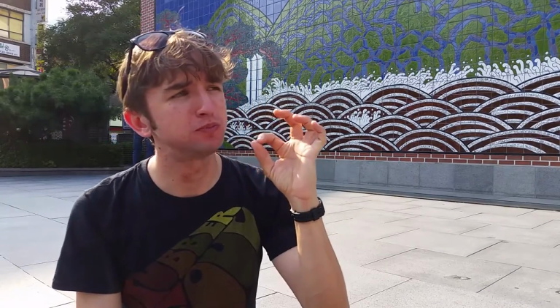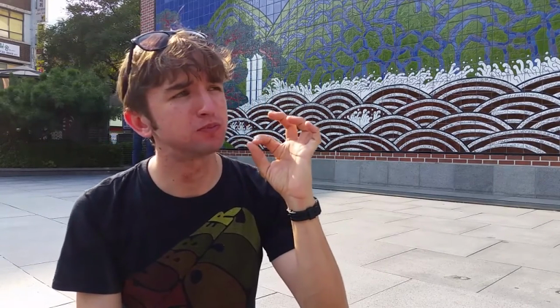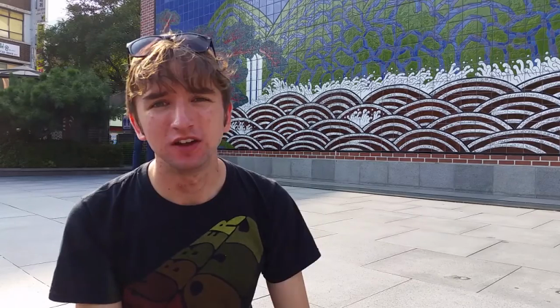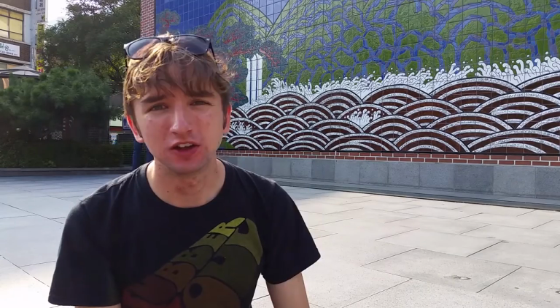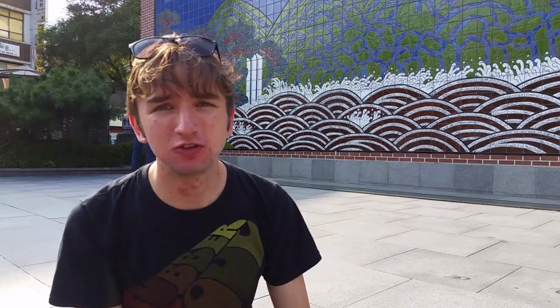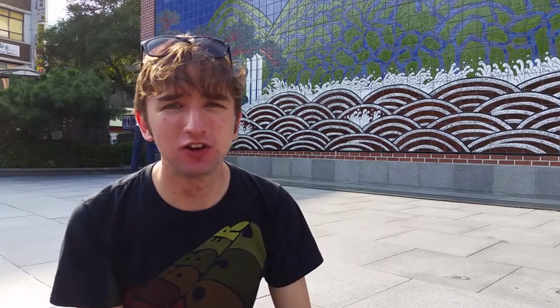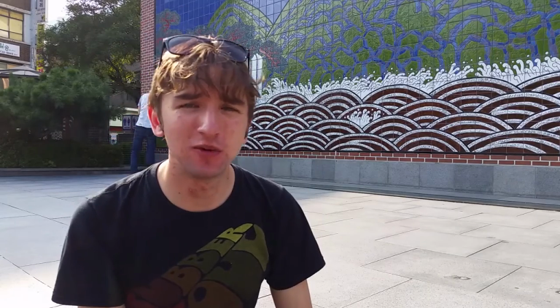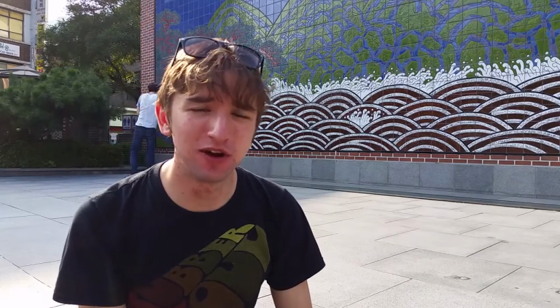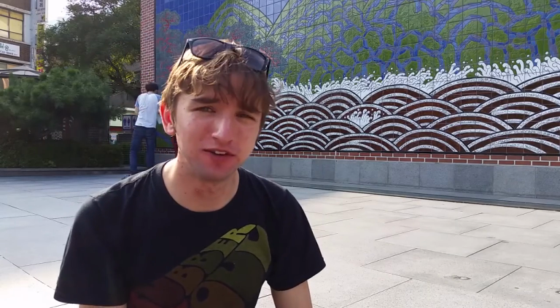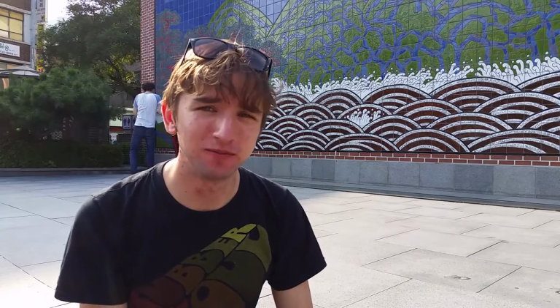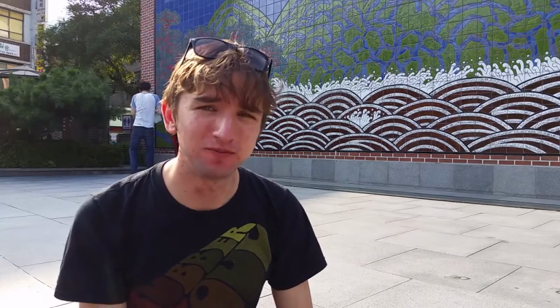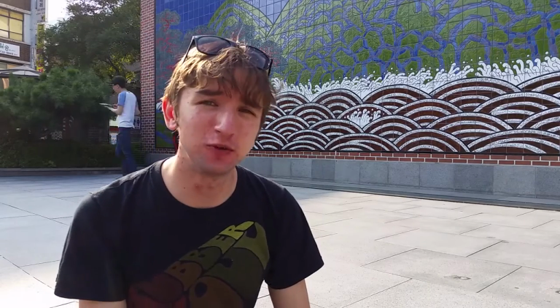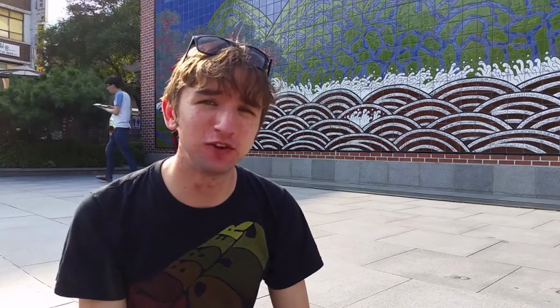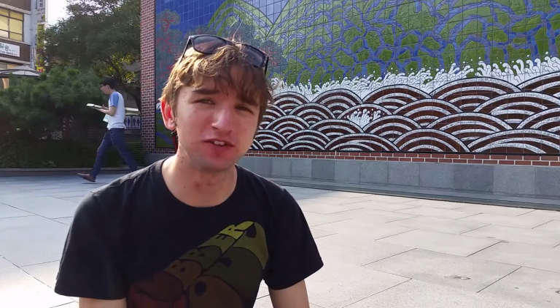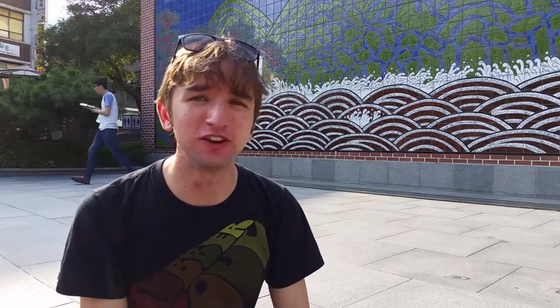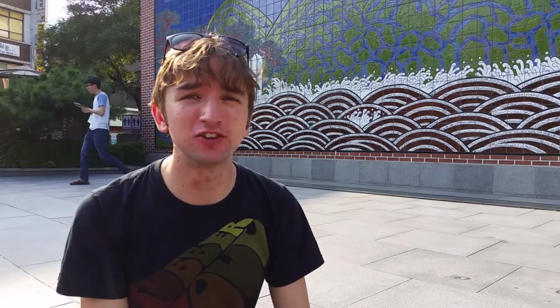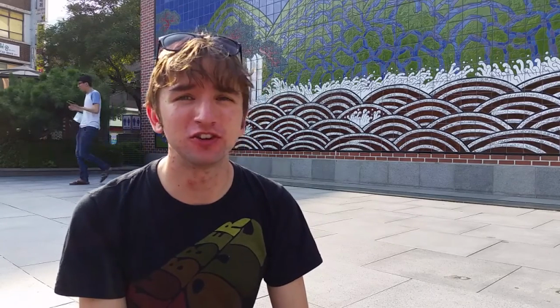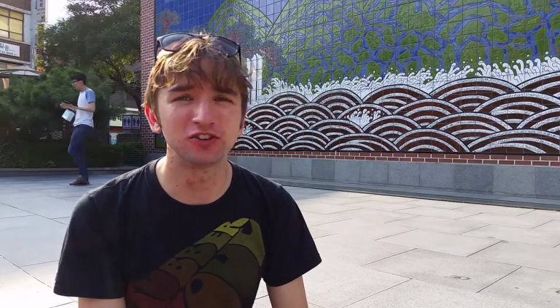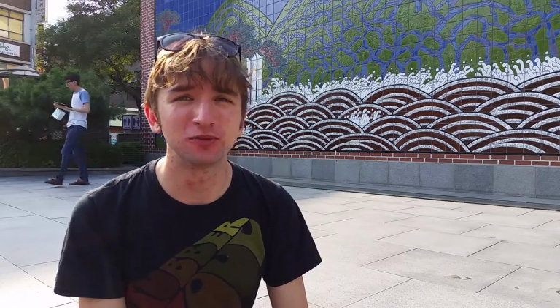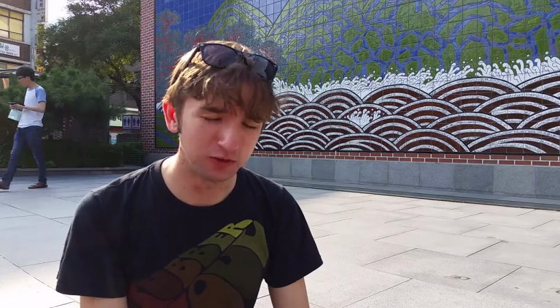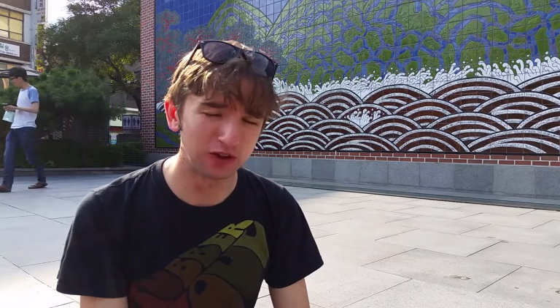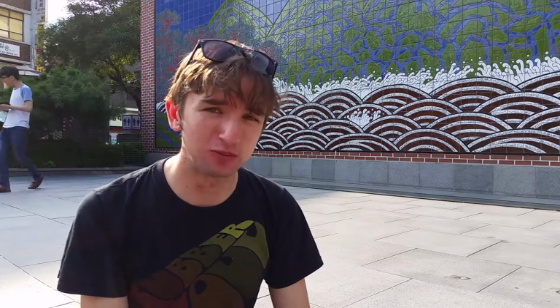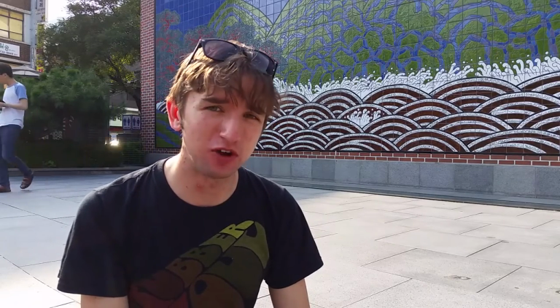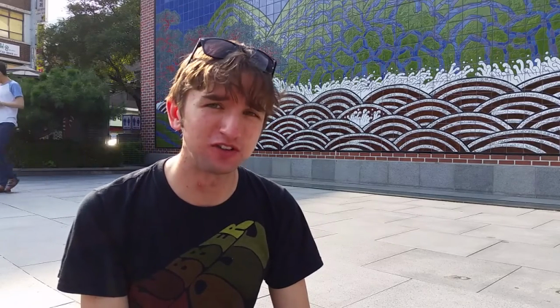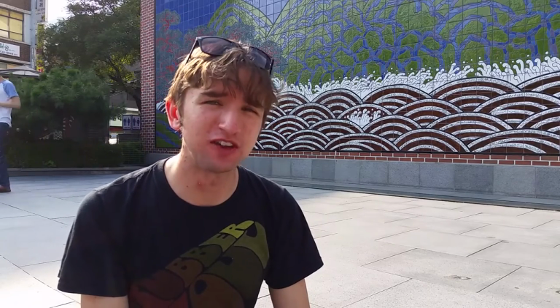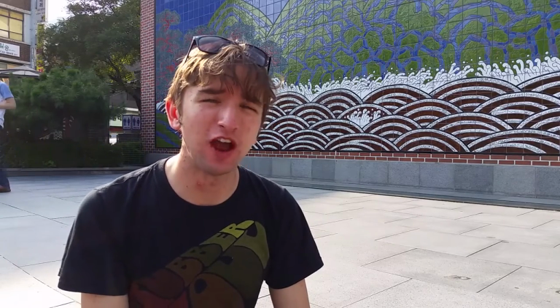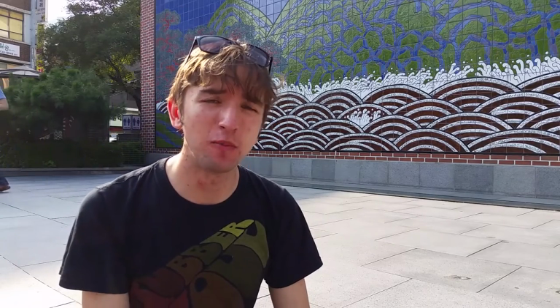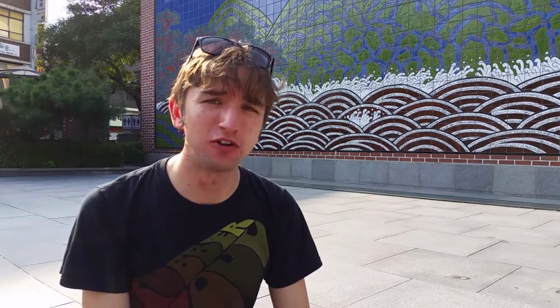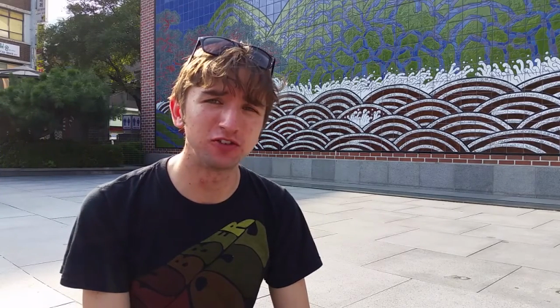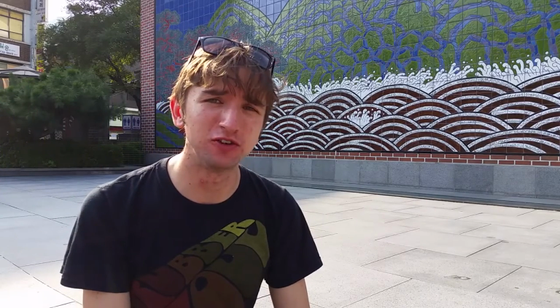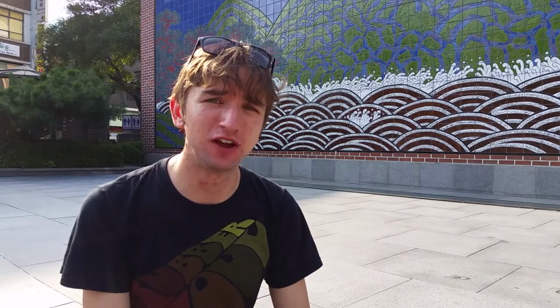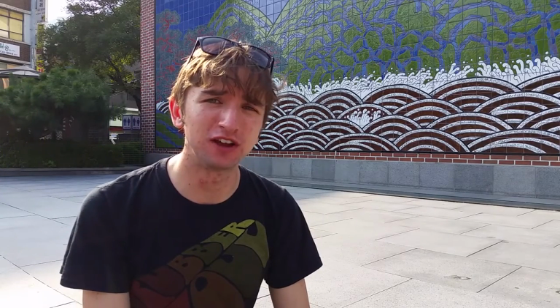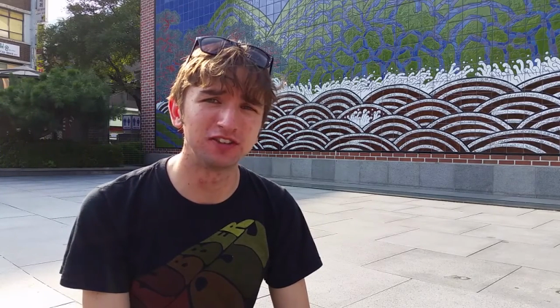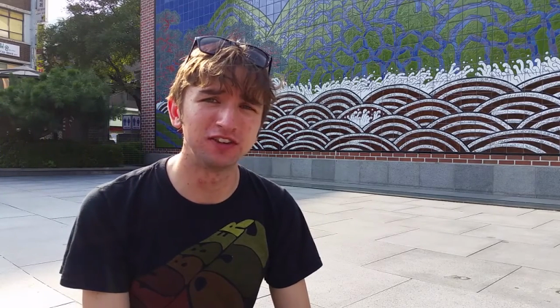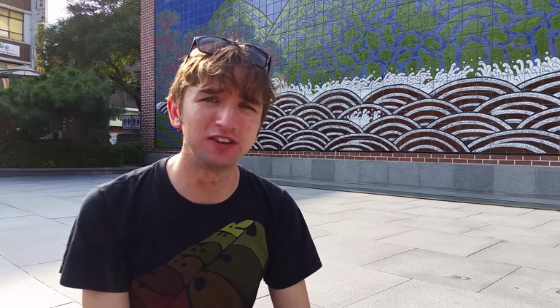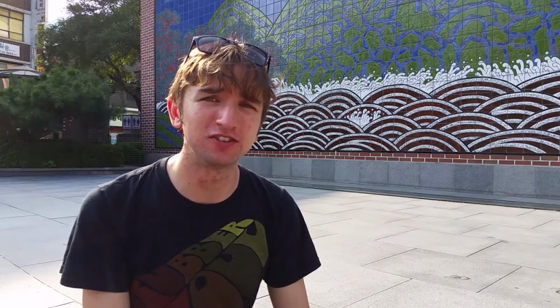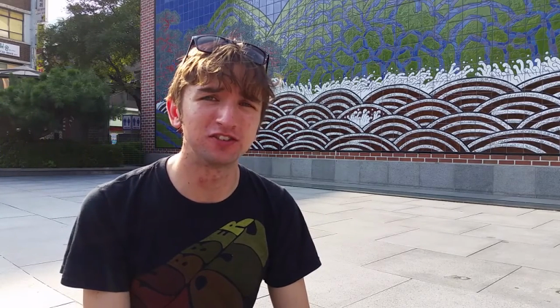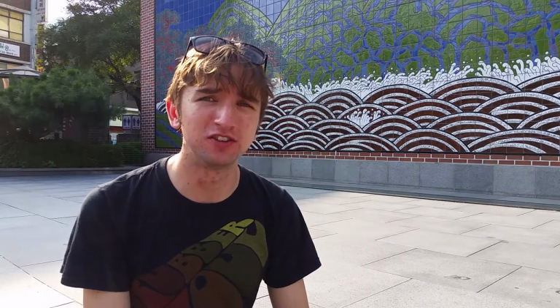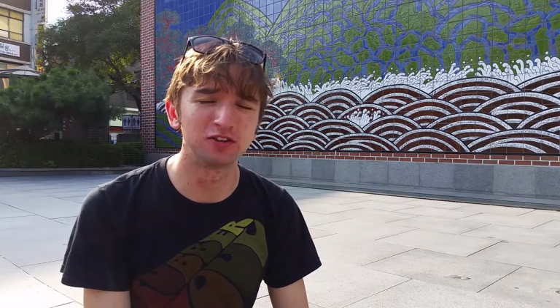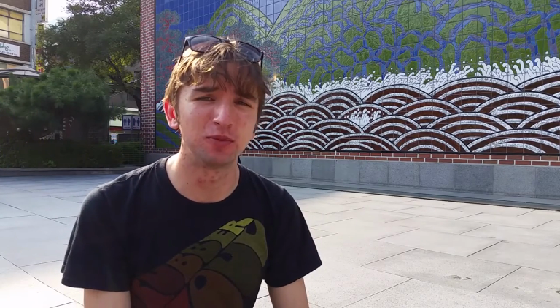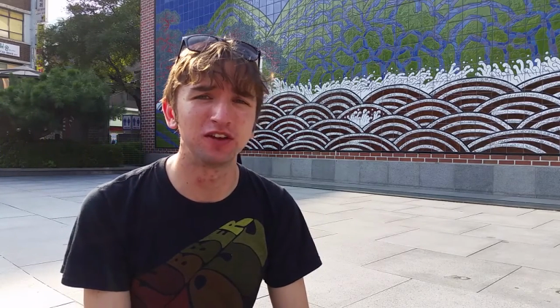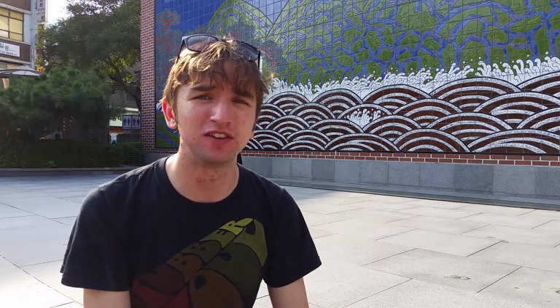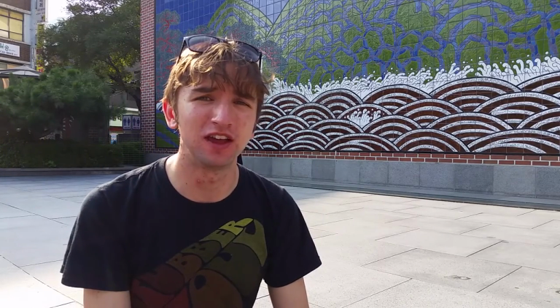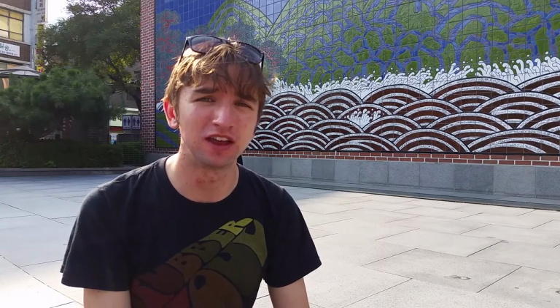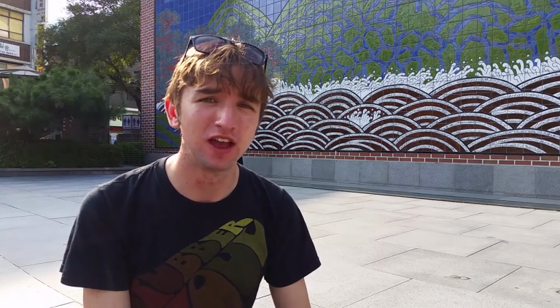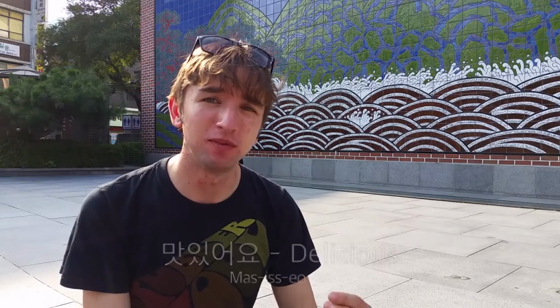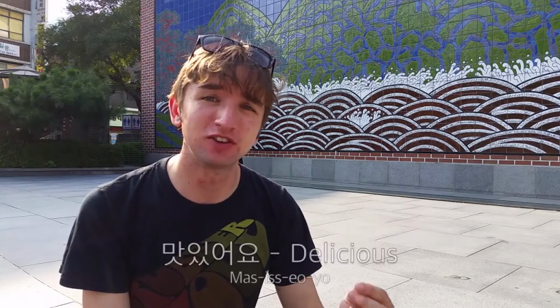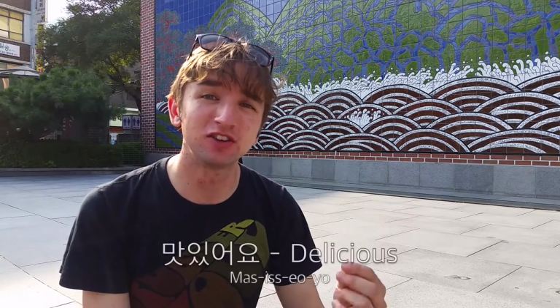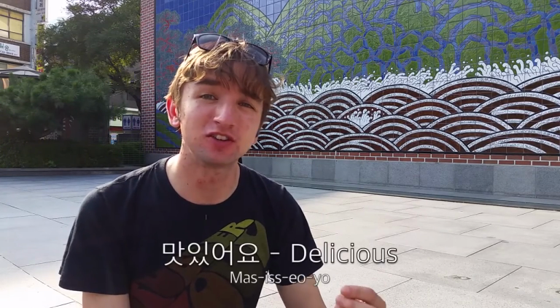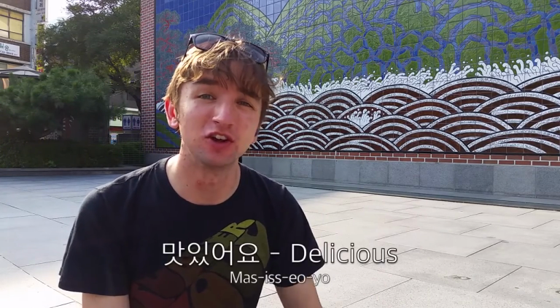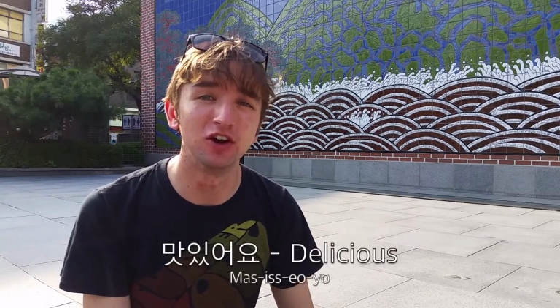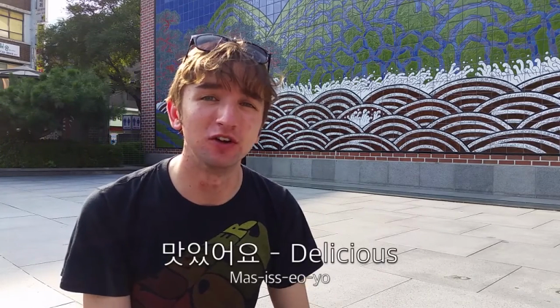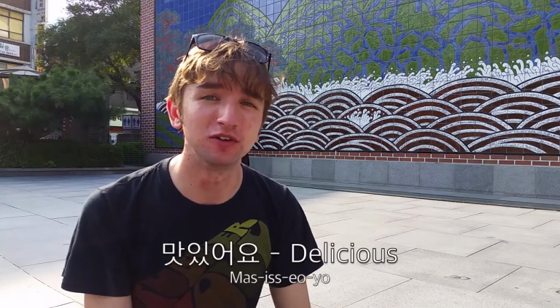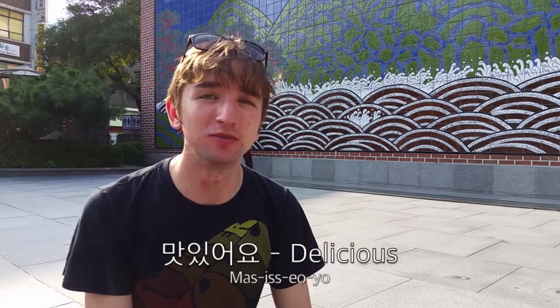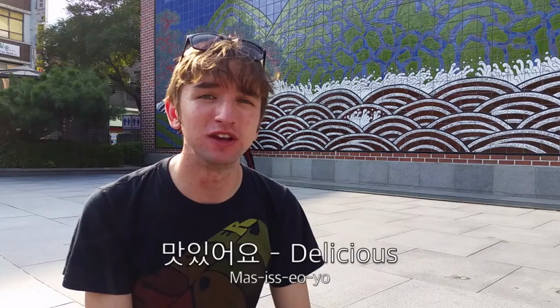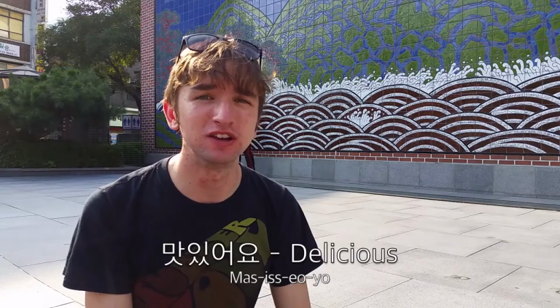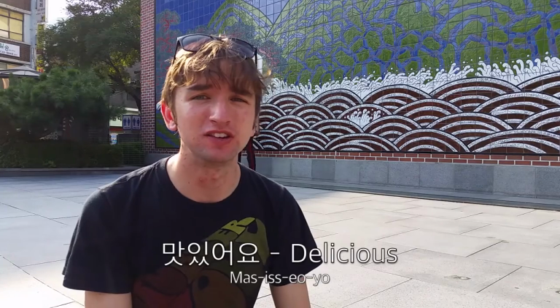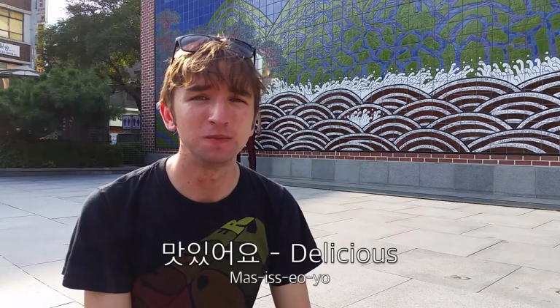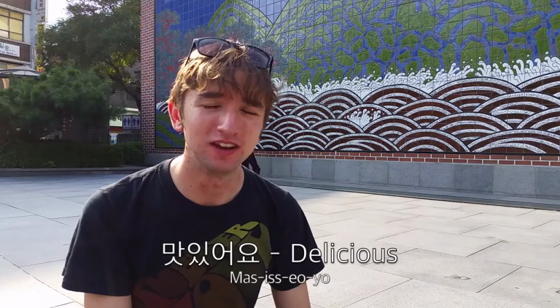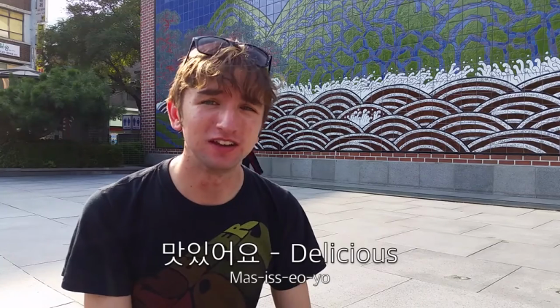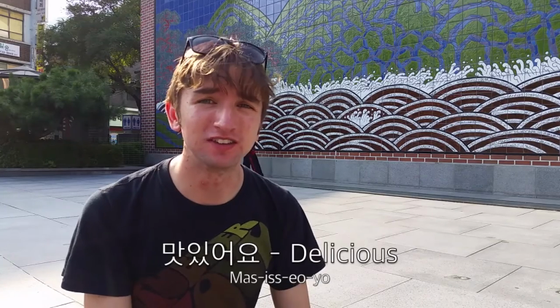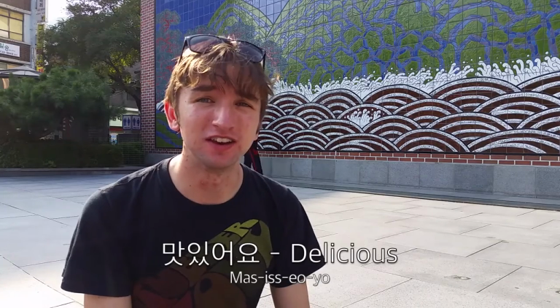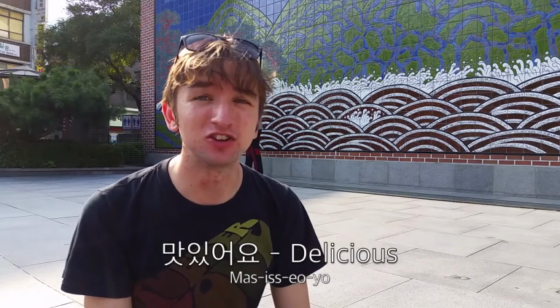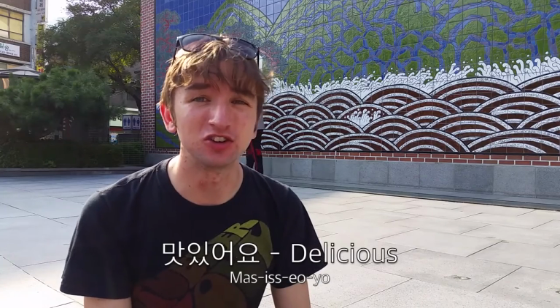In Korea, when food is delicious, you express how much you like the deliciousness by saying 'mashisseo', which means 'it's delicious'.